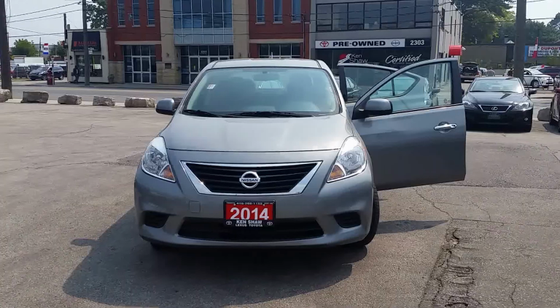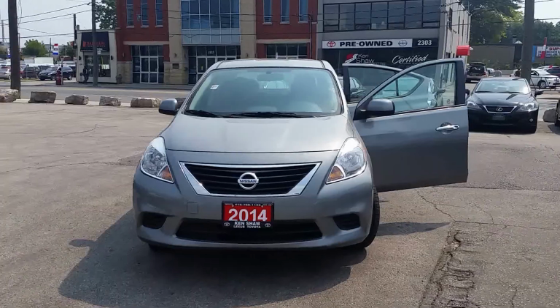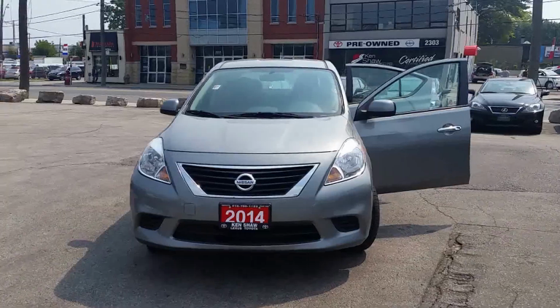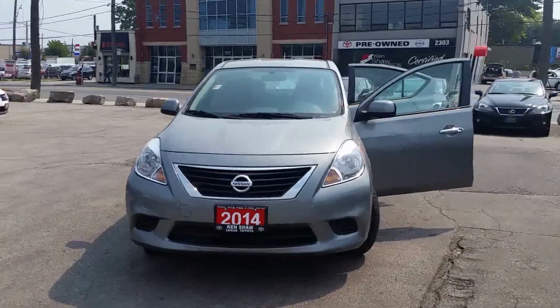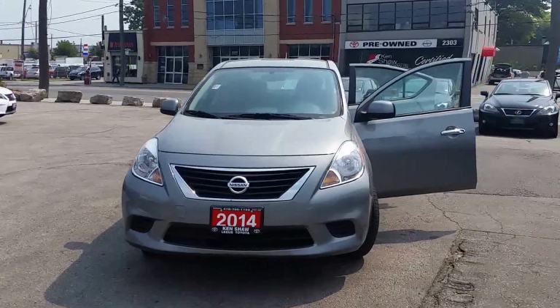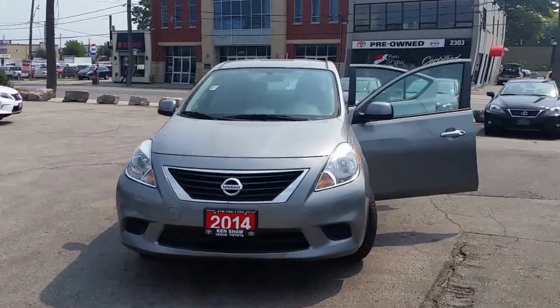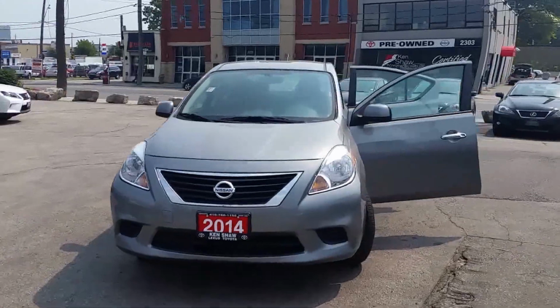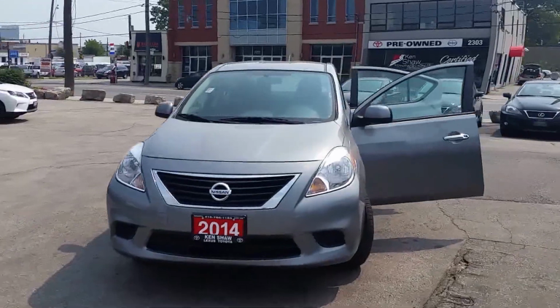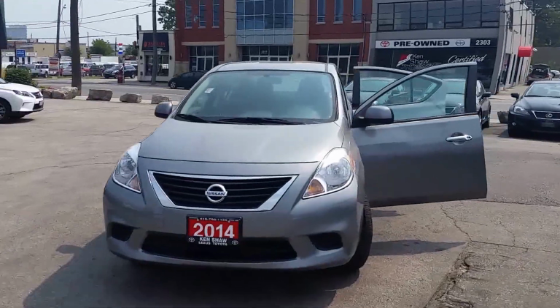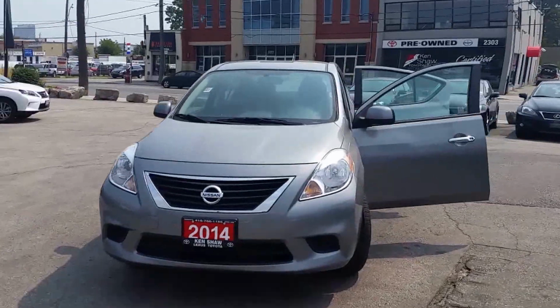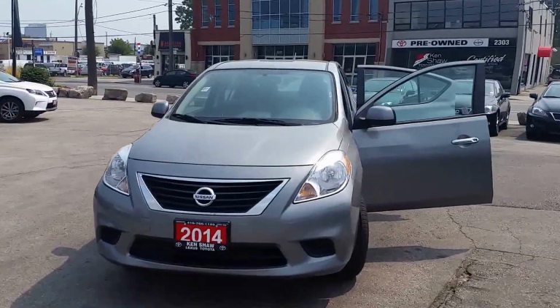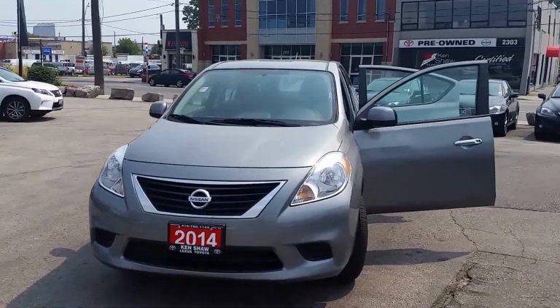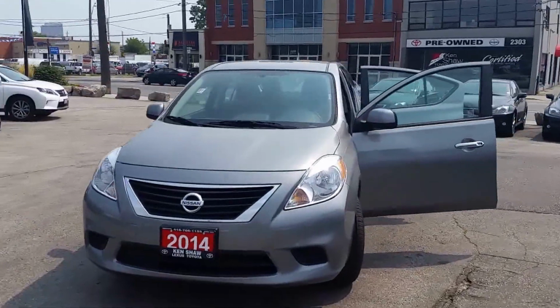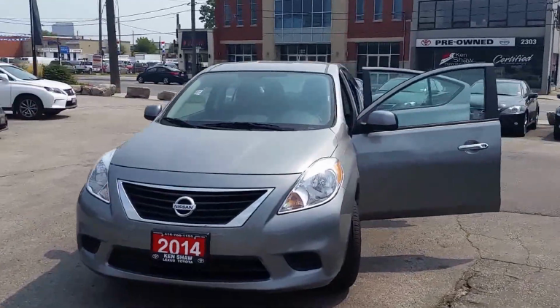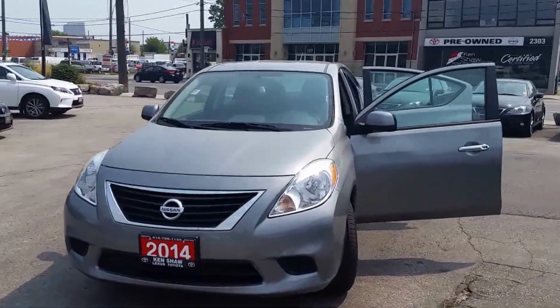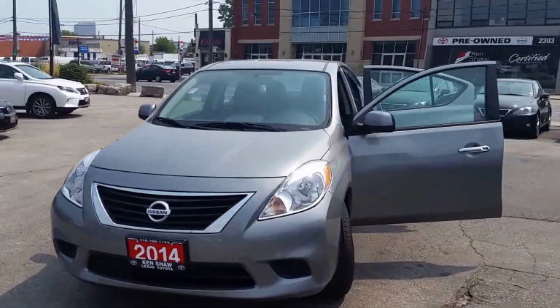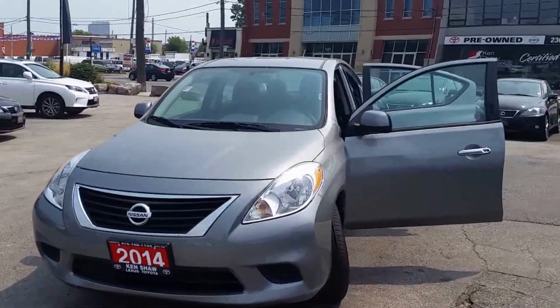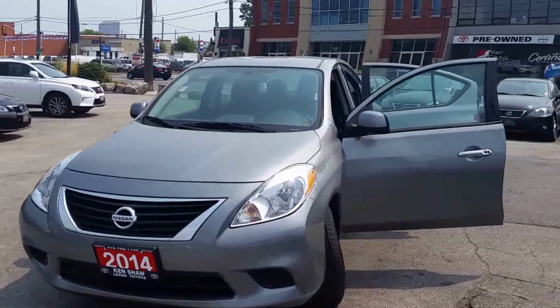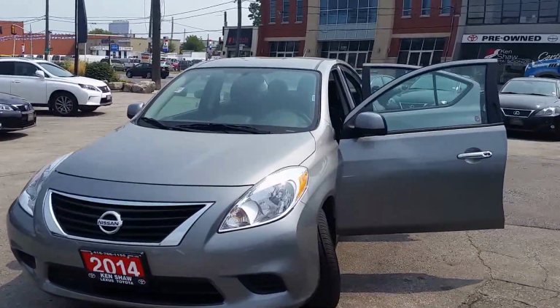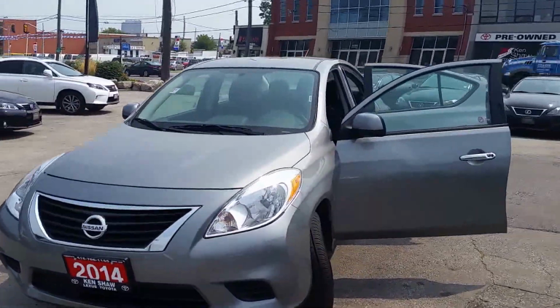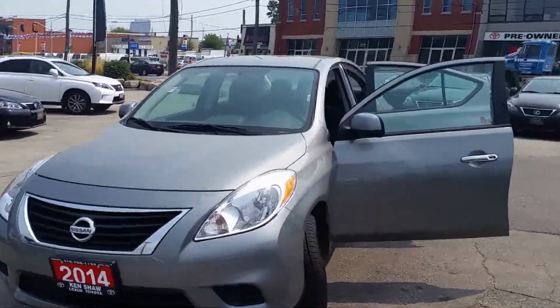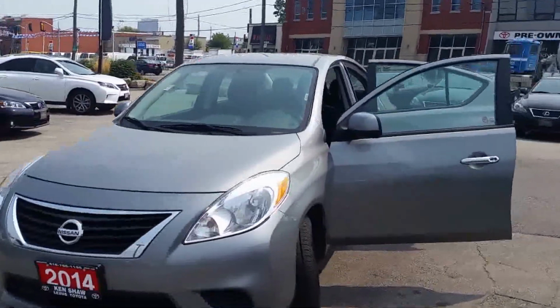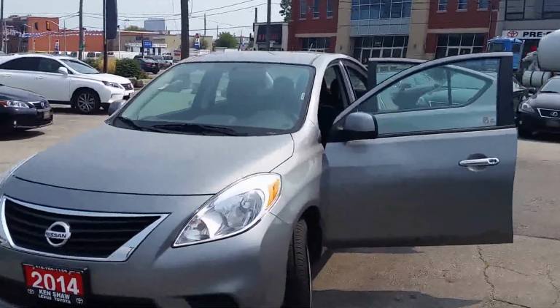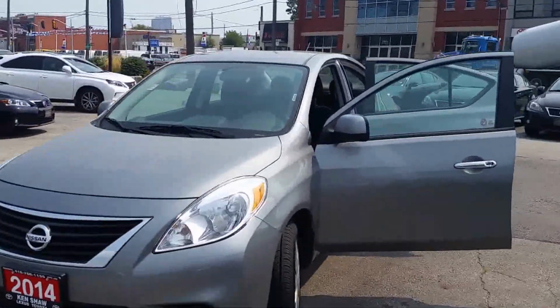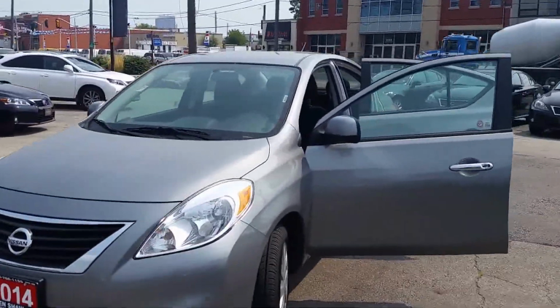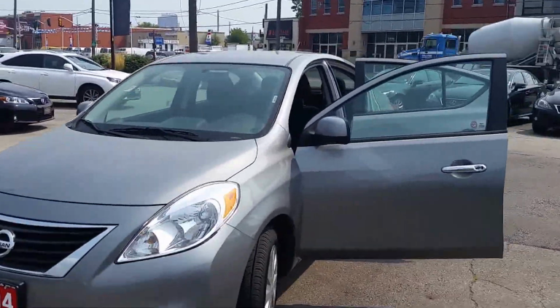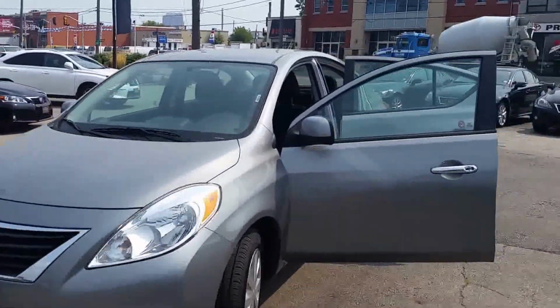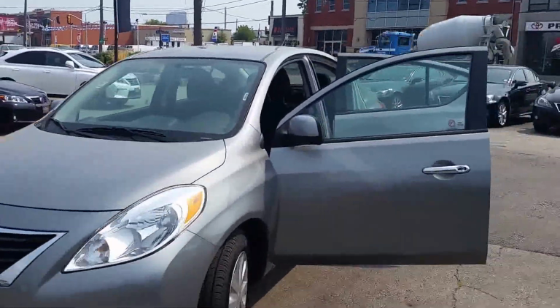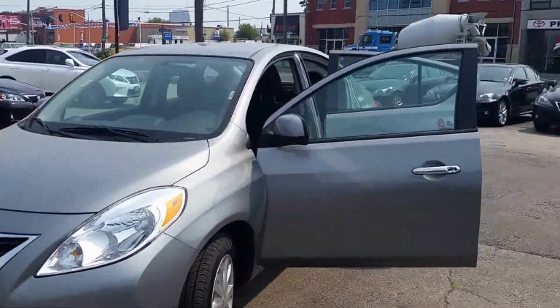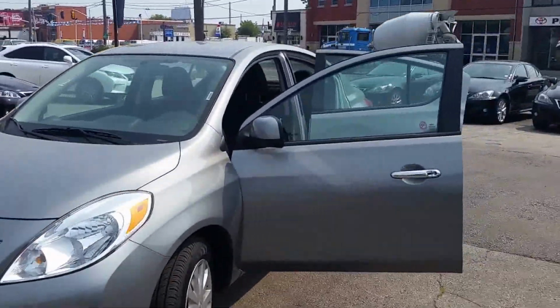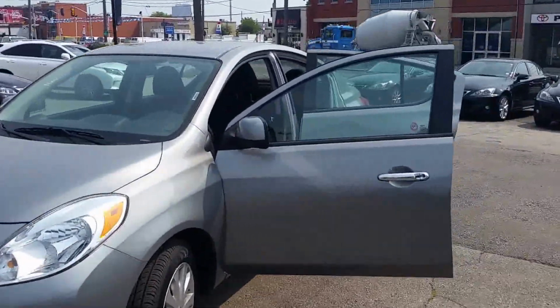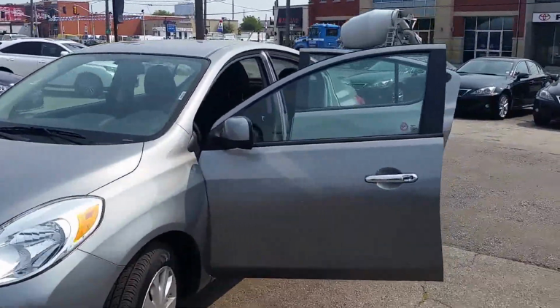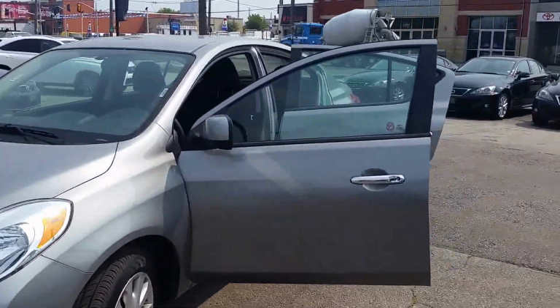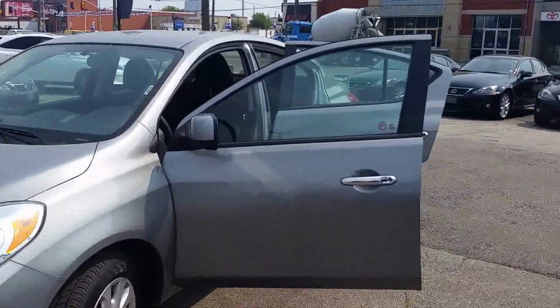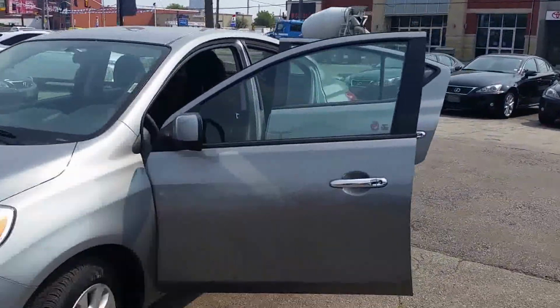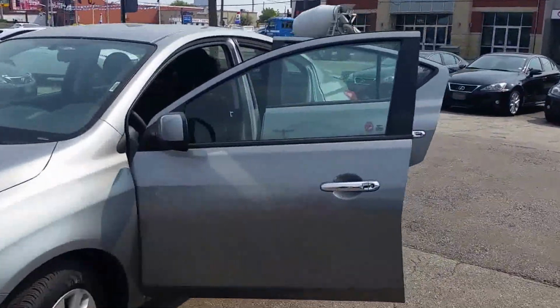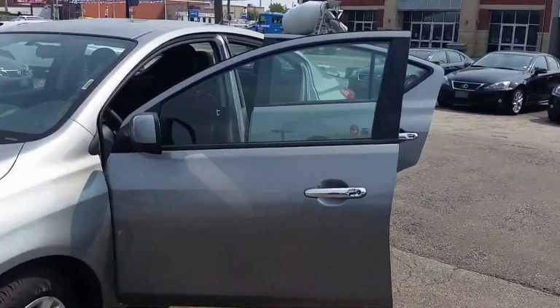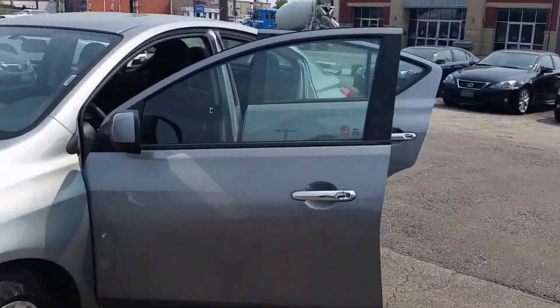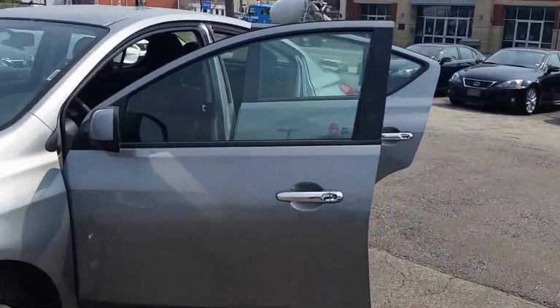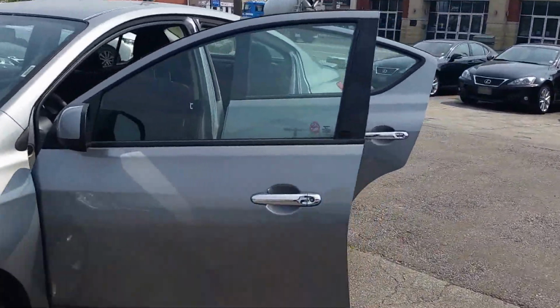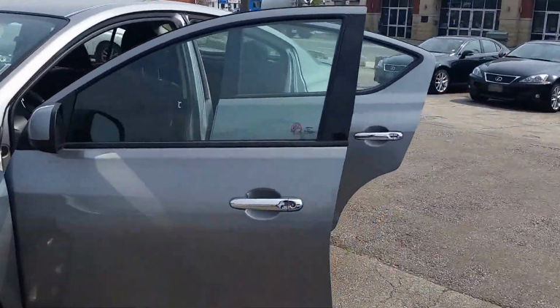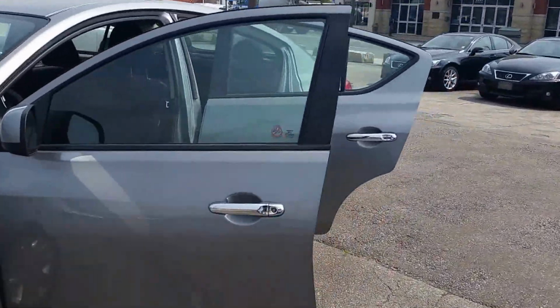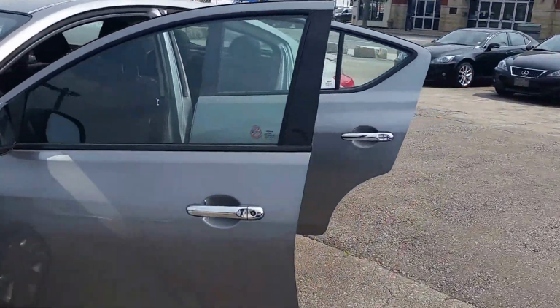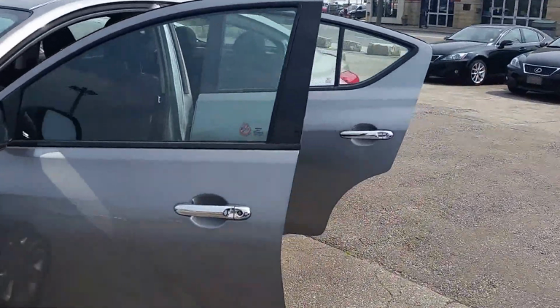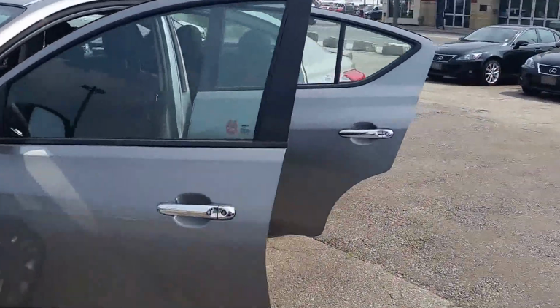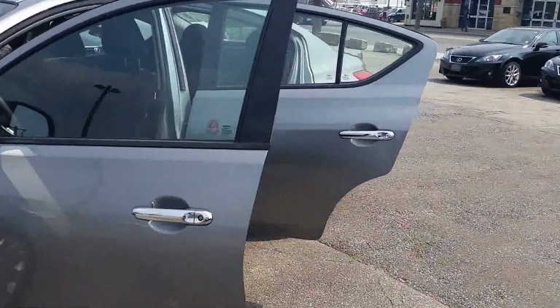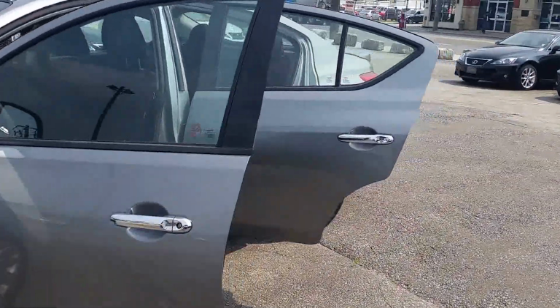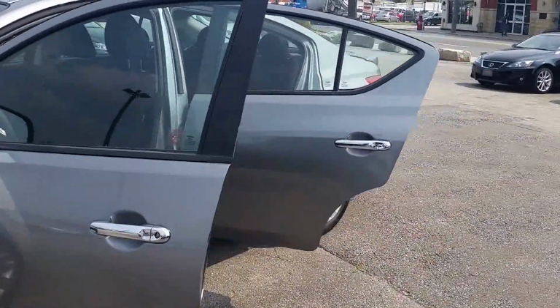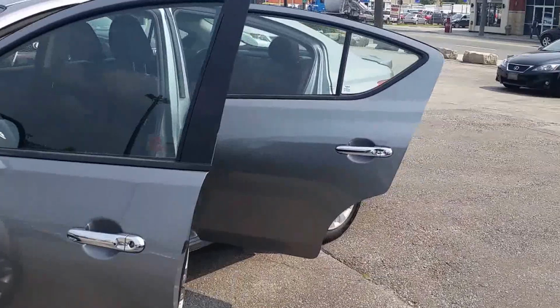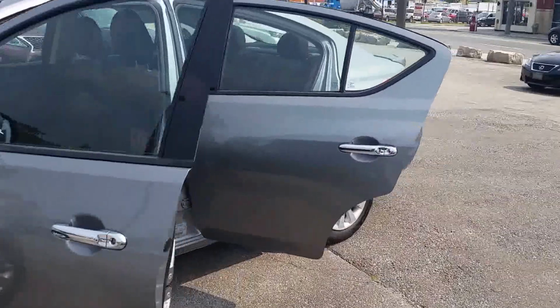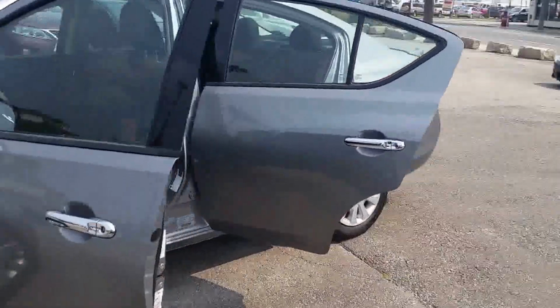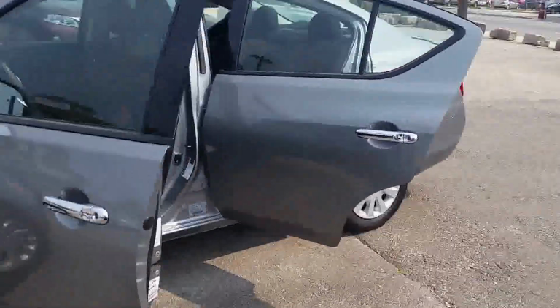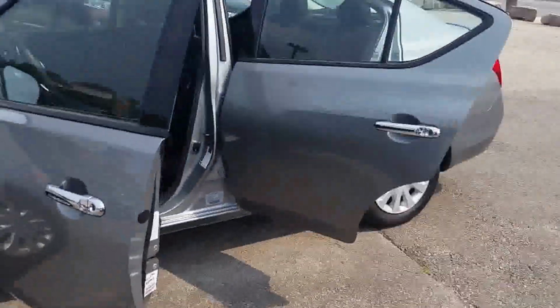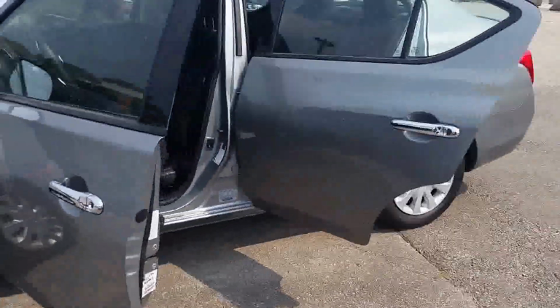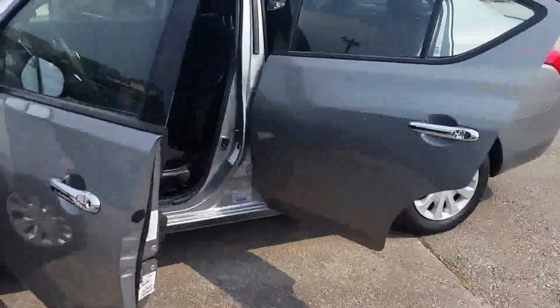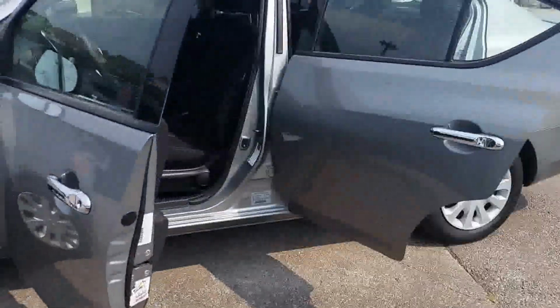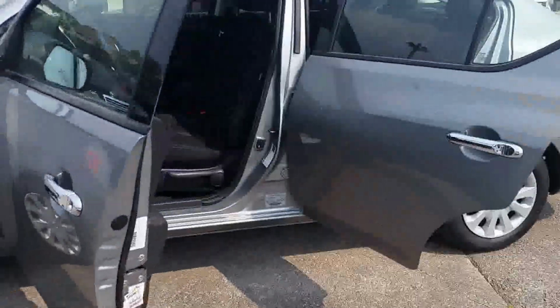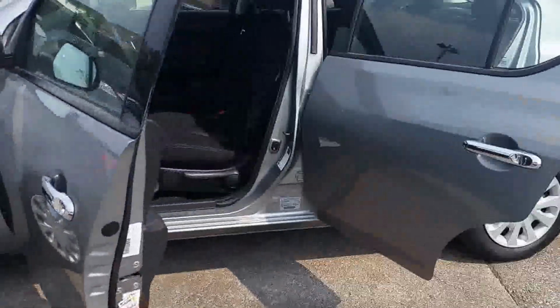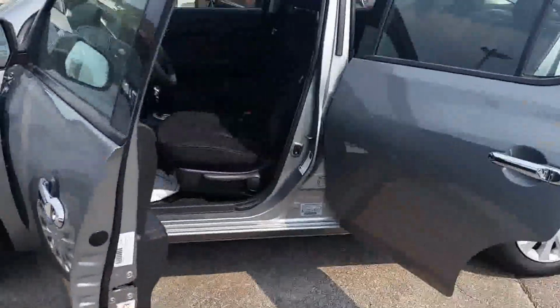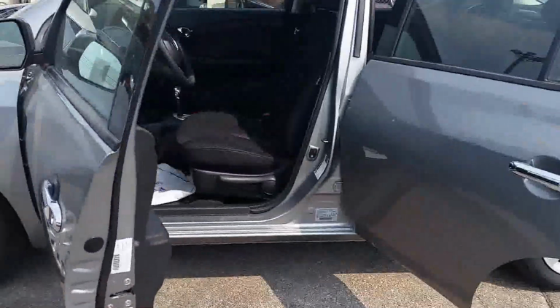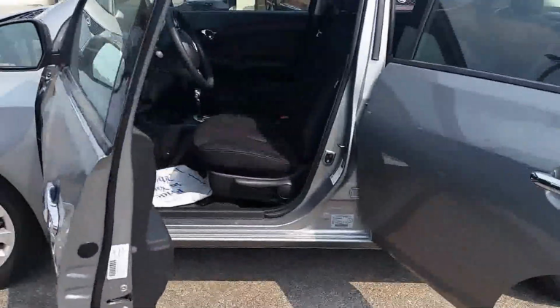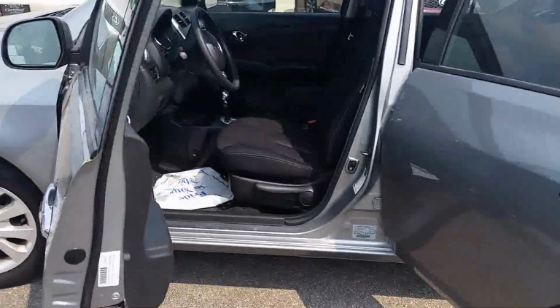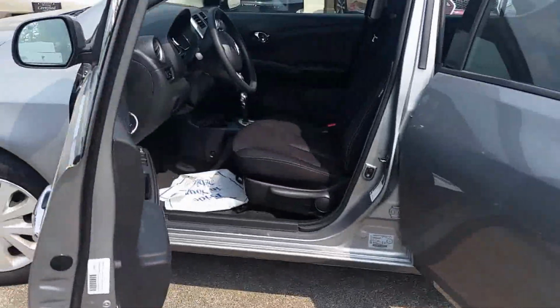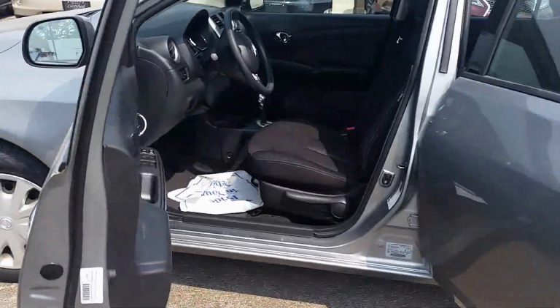Hi, it's Stephanie from Kenshaw Toyota. I just want to give you a quick walk around video of the 2014 Nissan Versa.